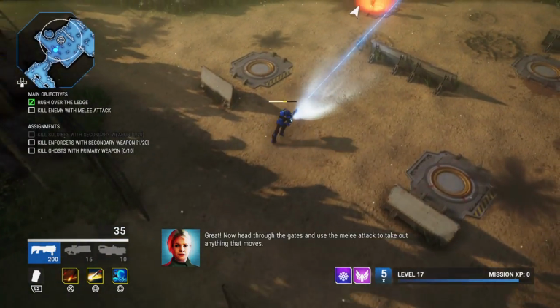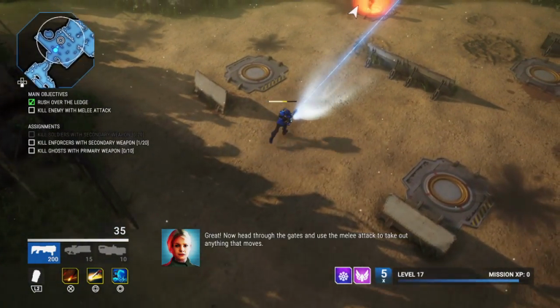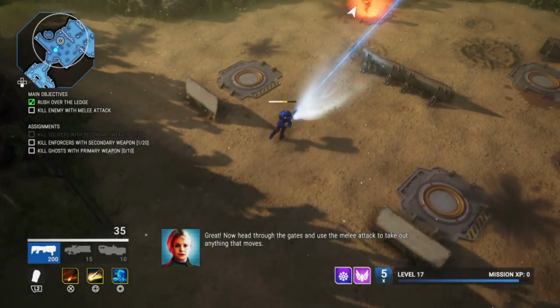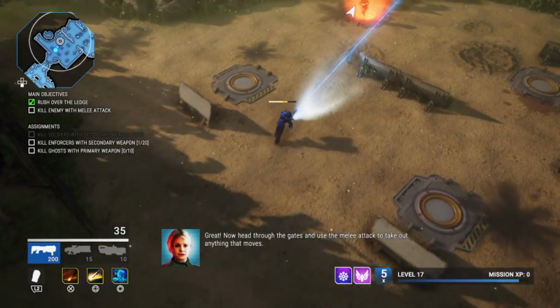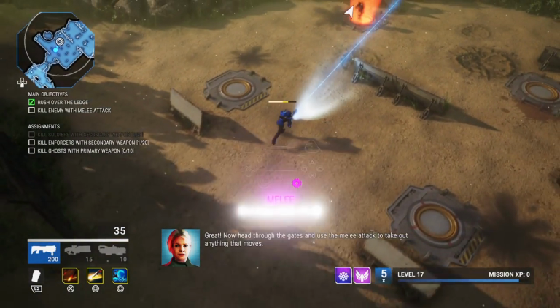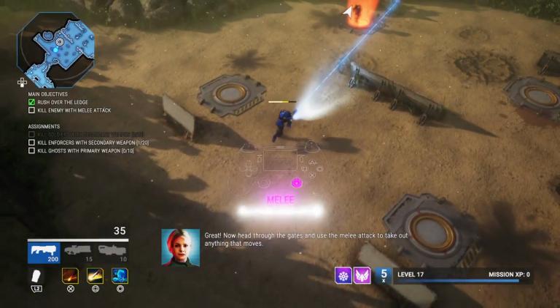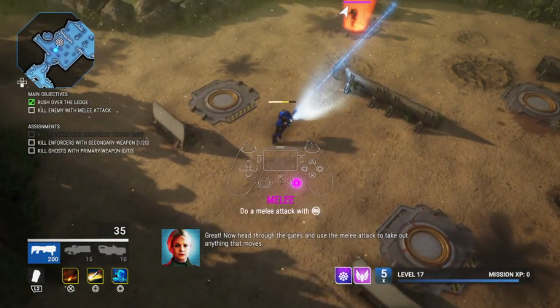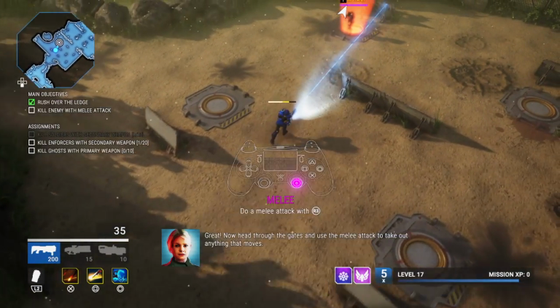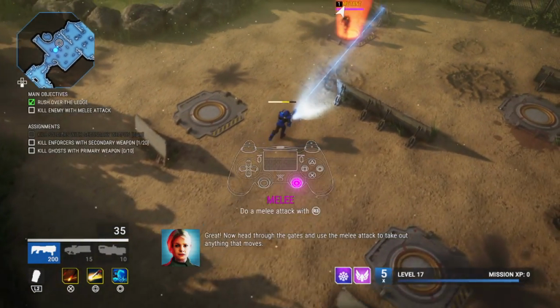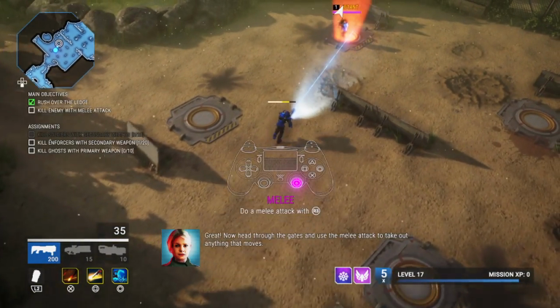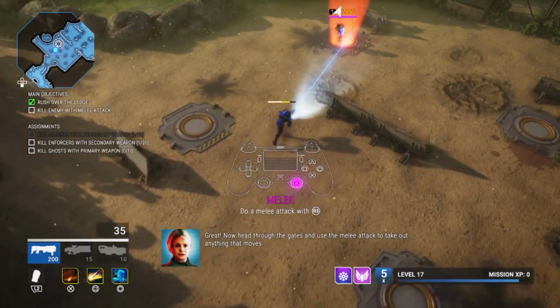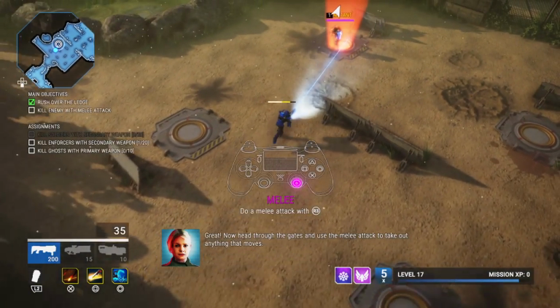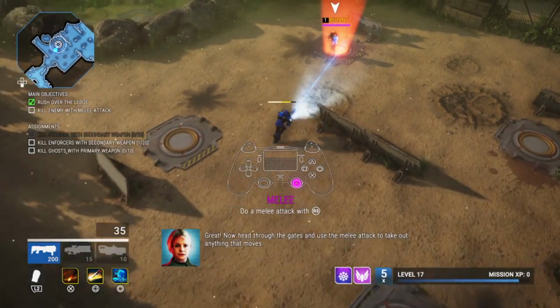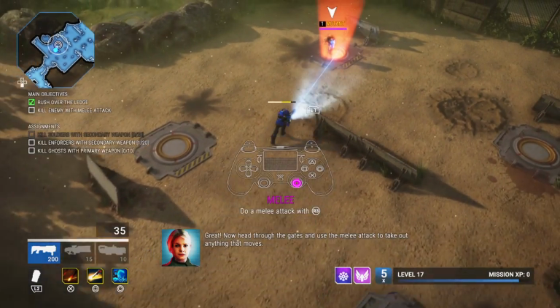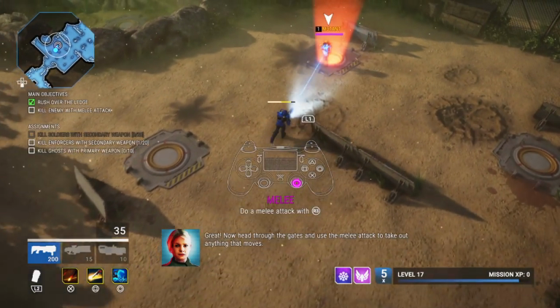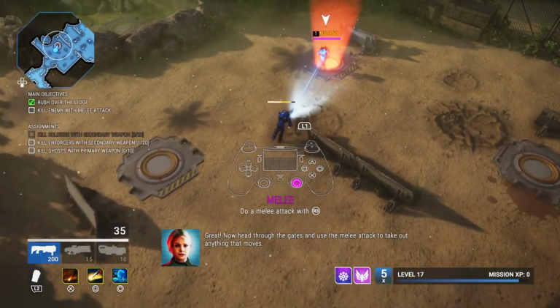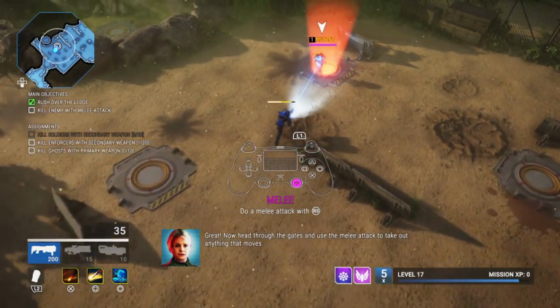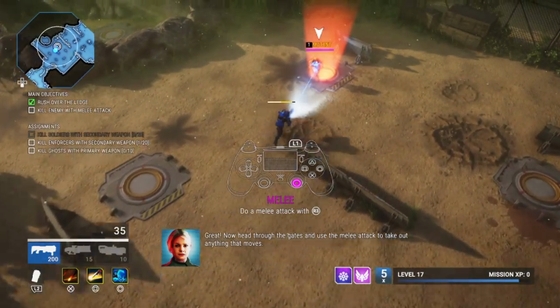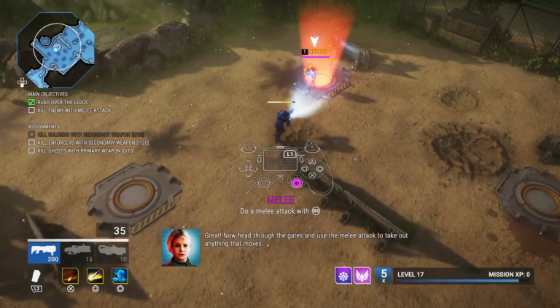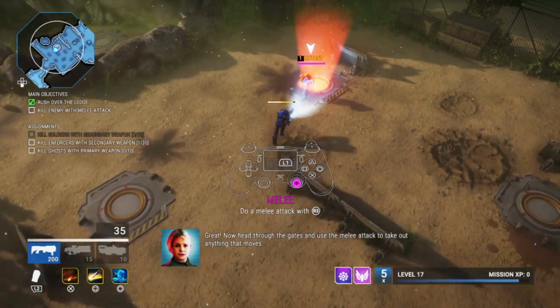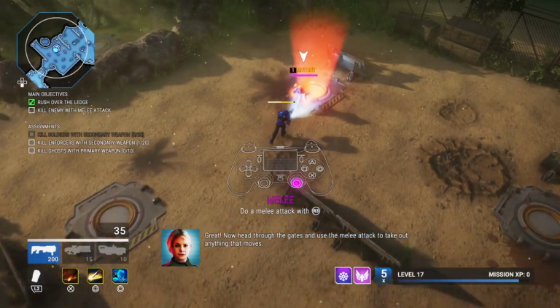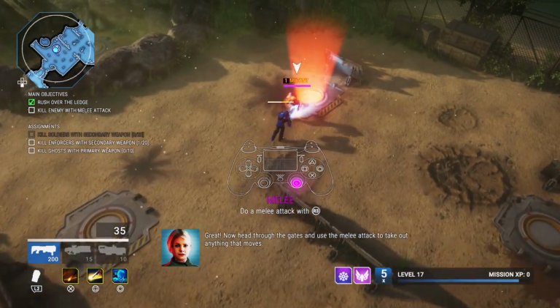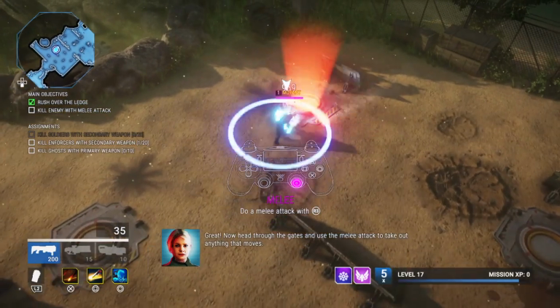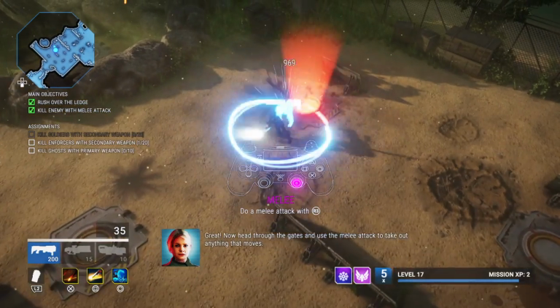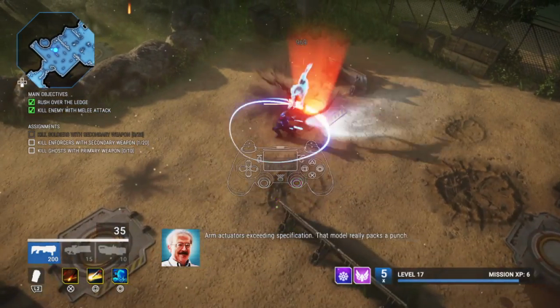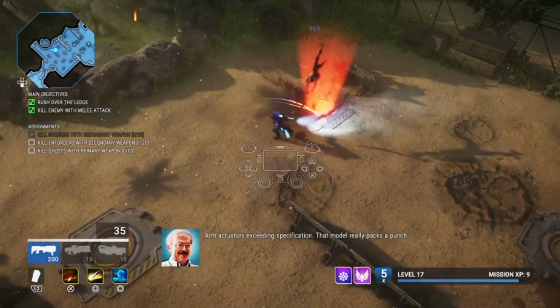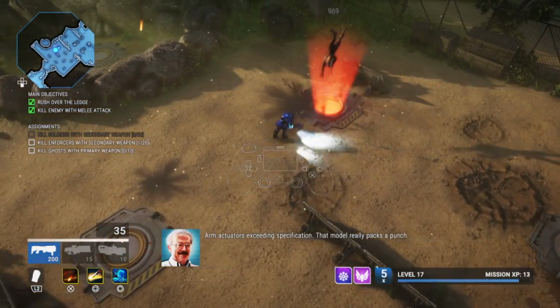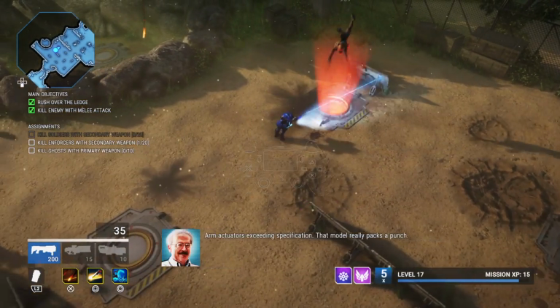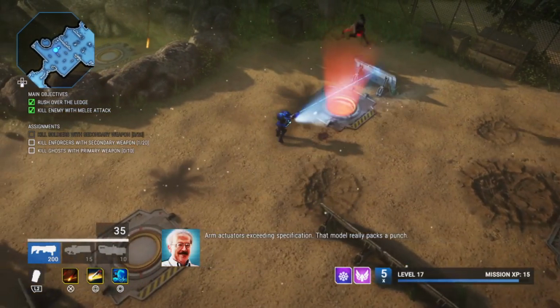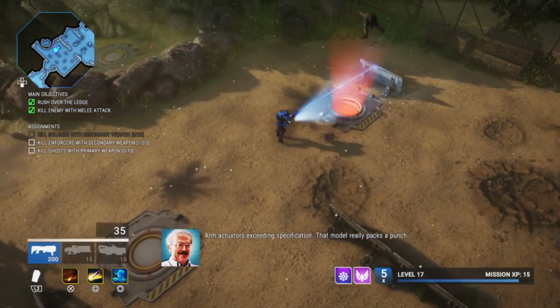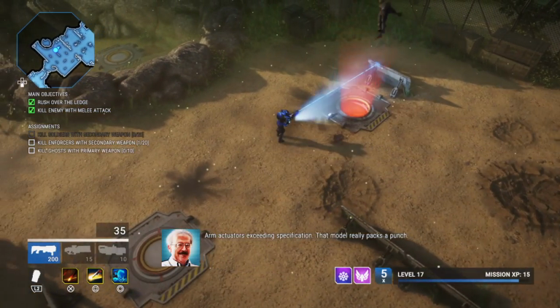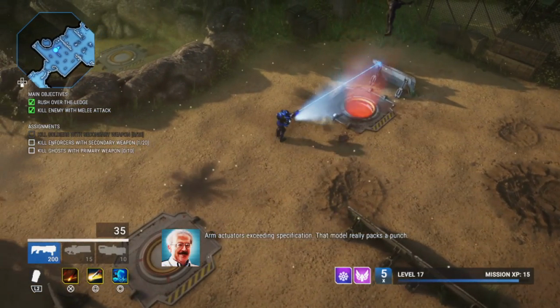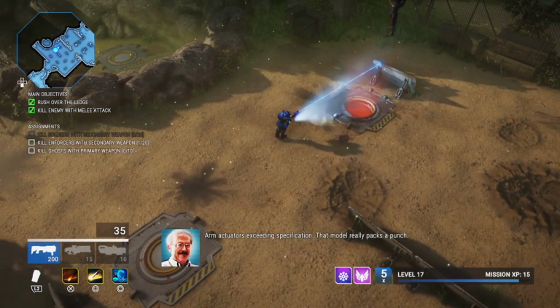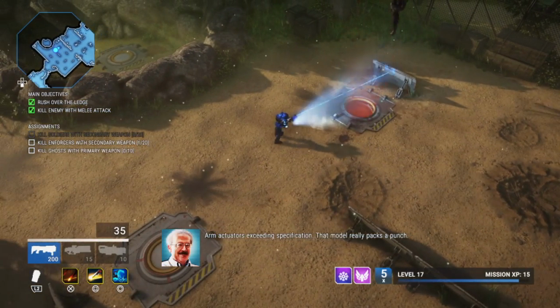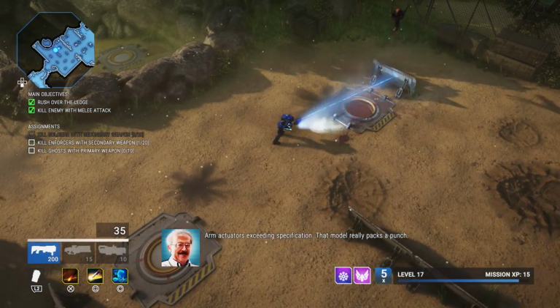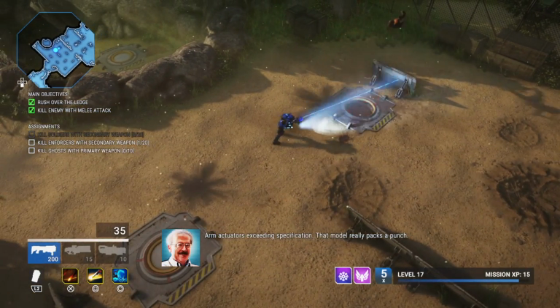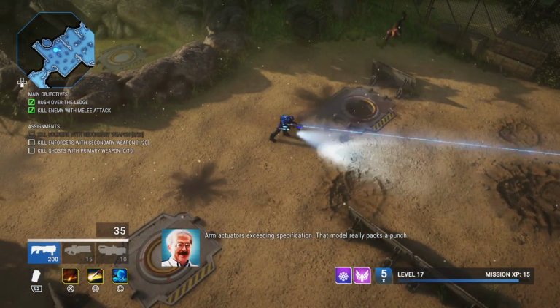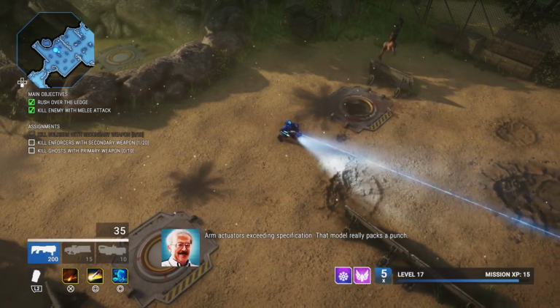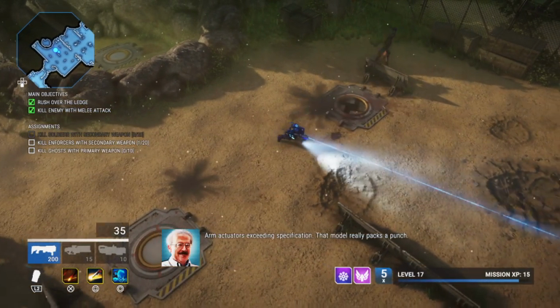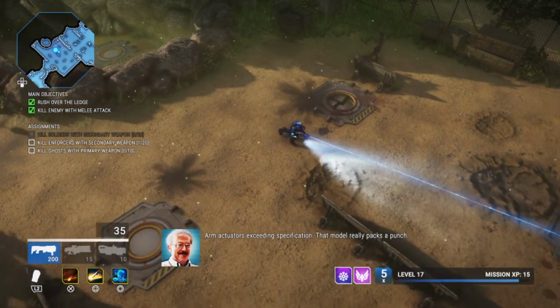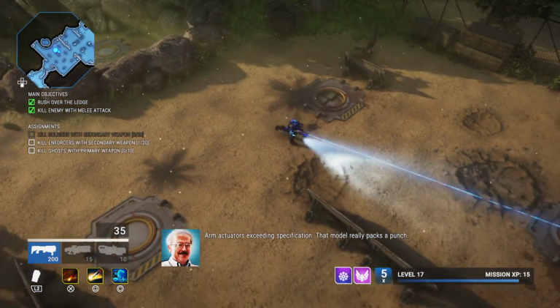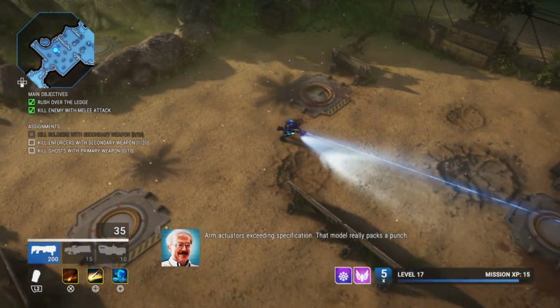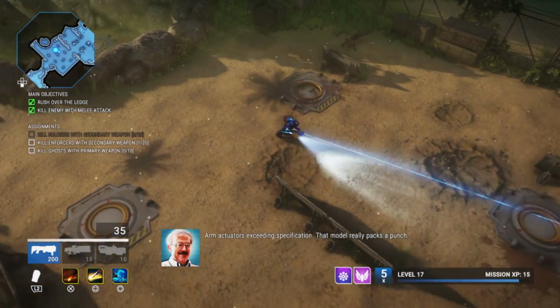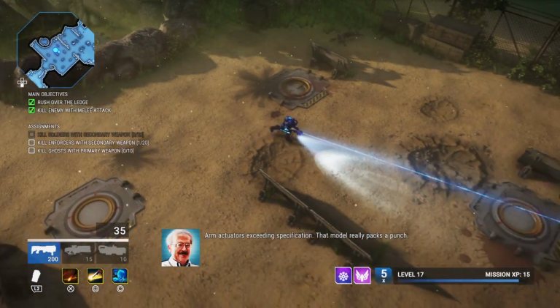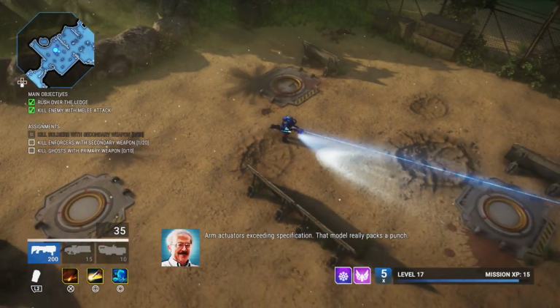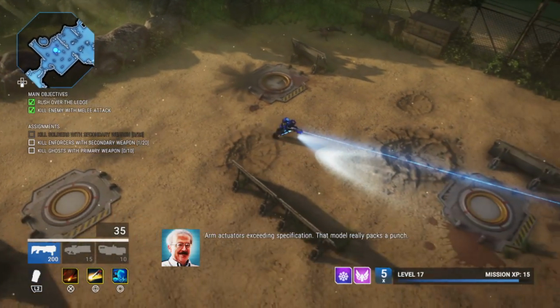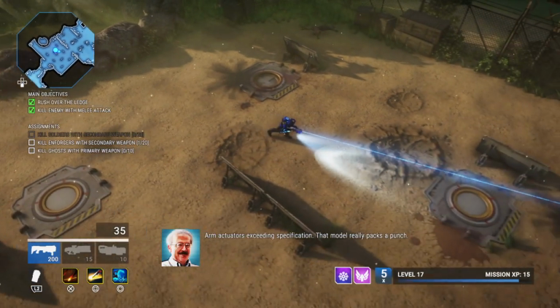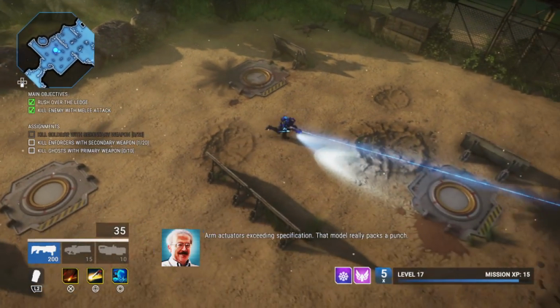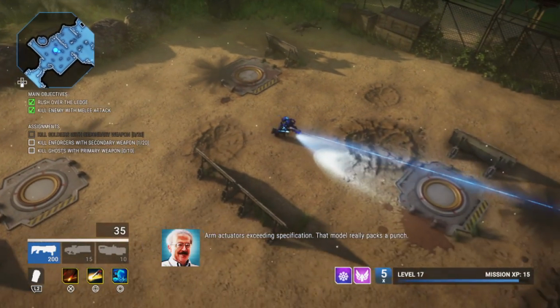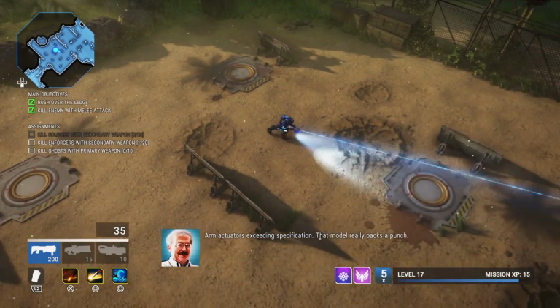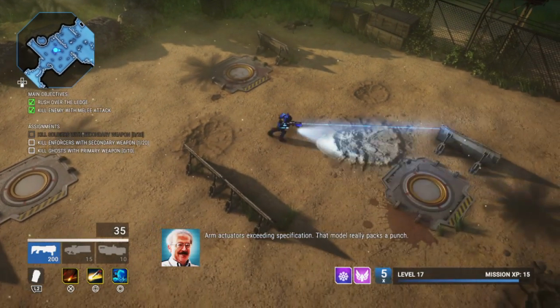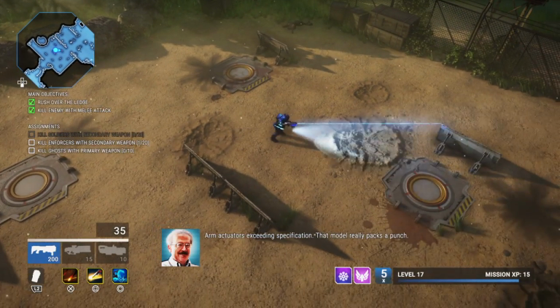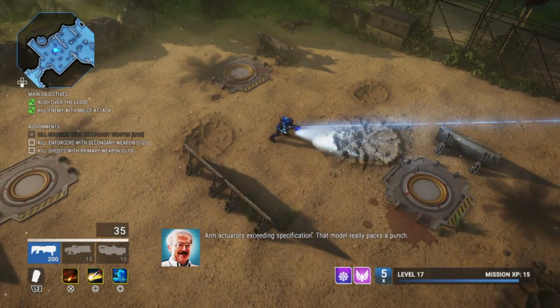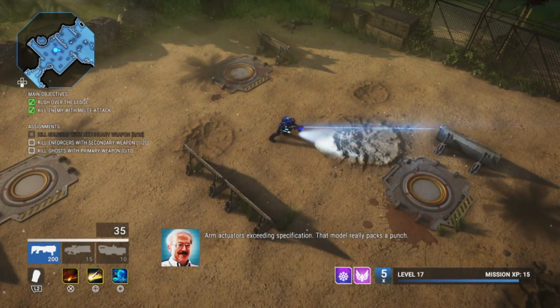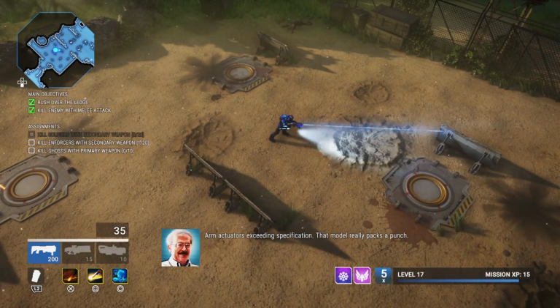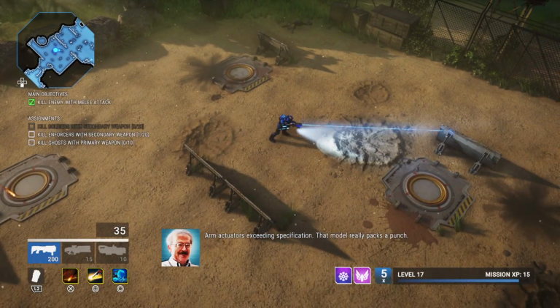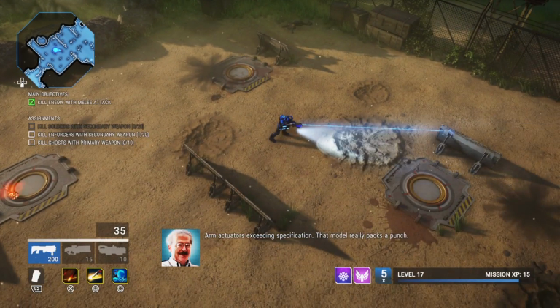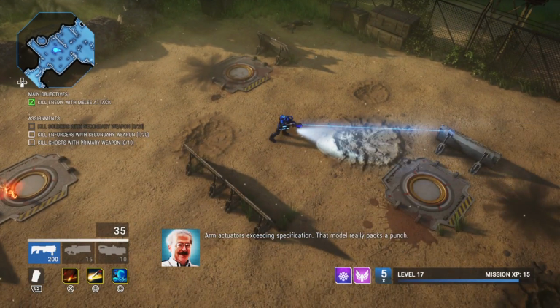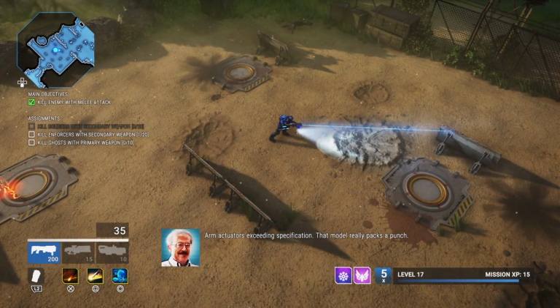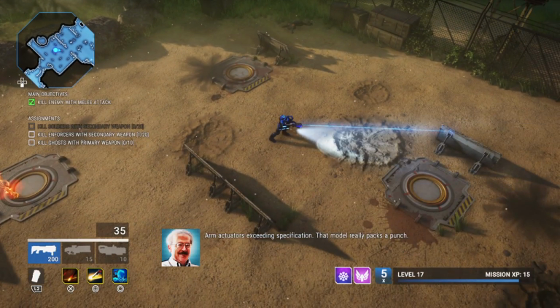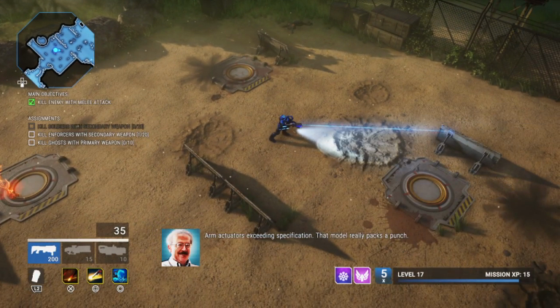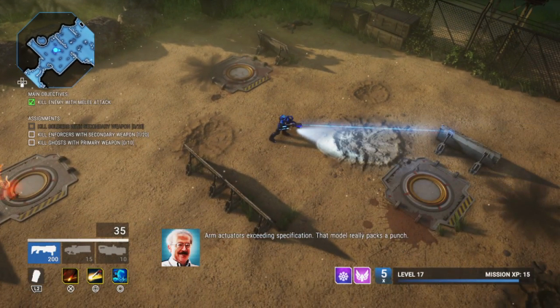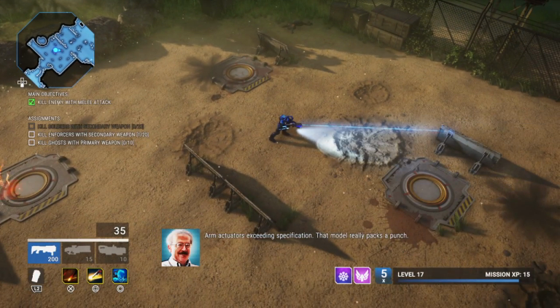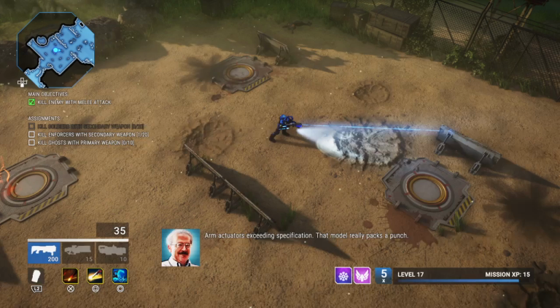Now head through the gates and use the melee attack to take out any targets. Arm actuators exceeding specification — that model really packs a punch.